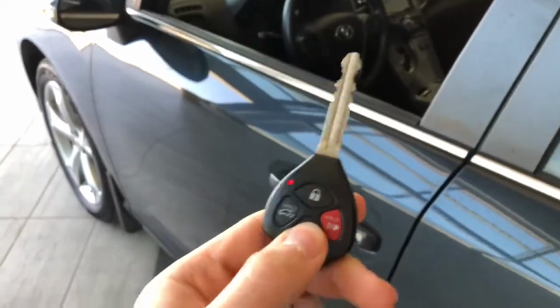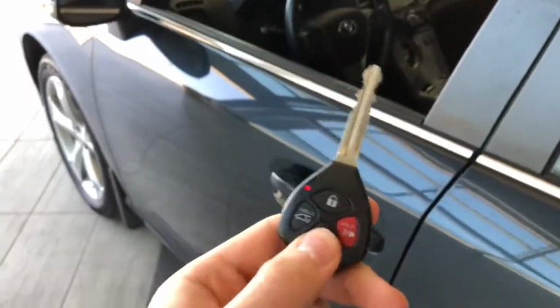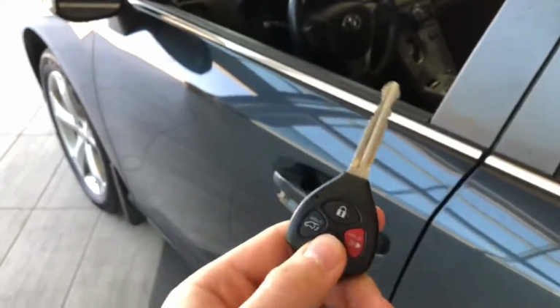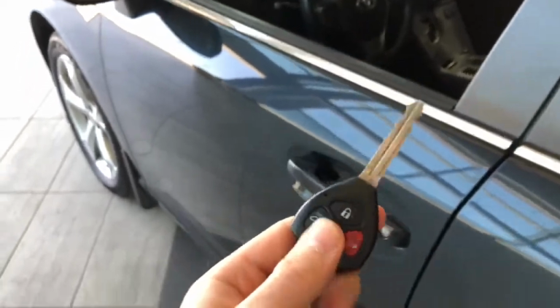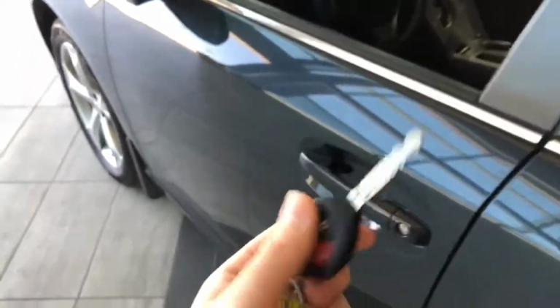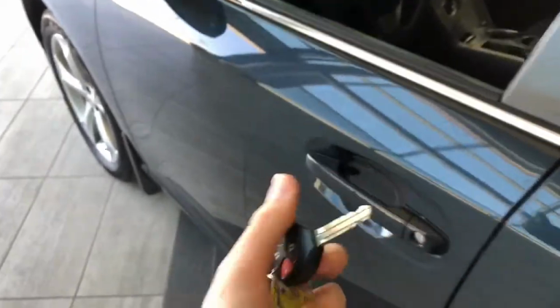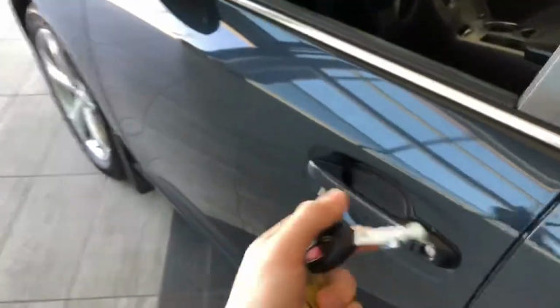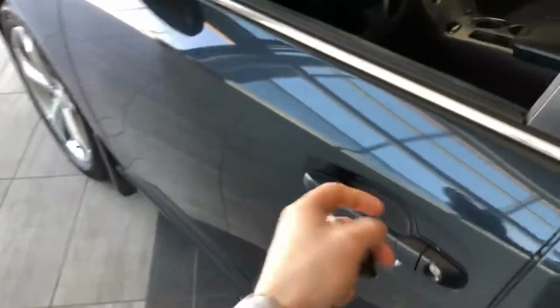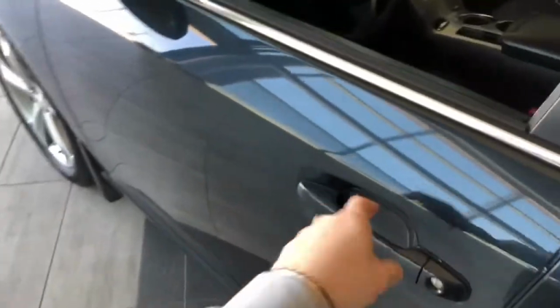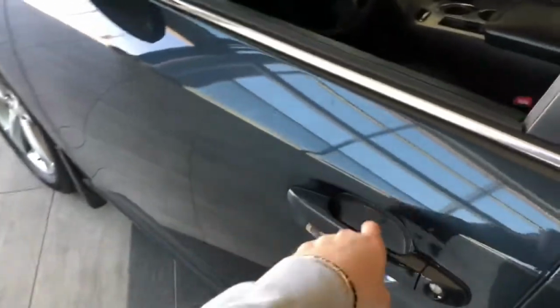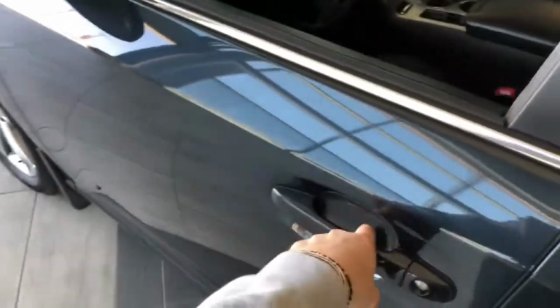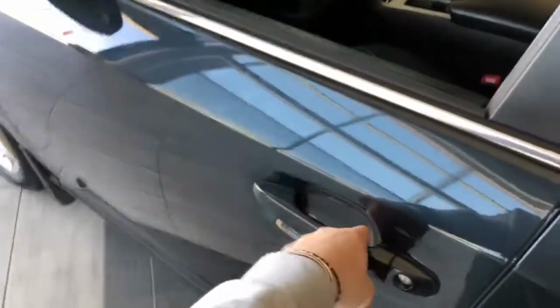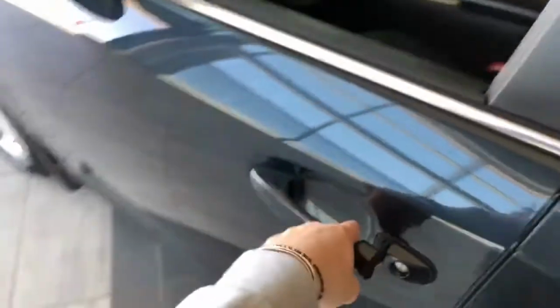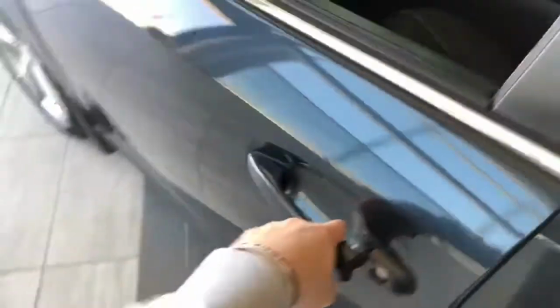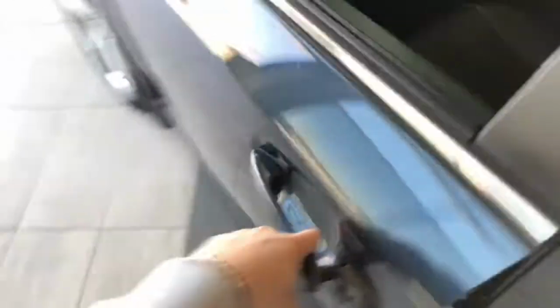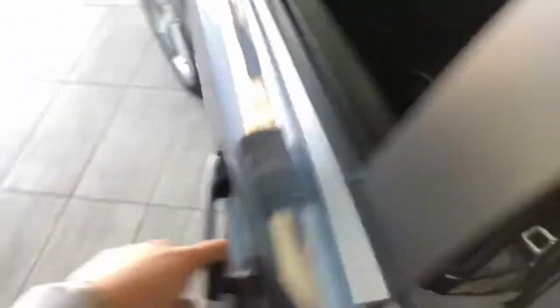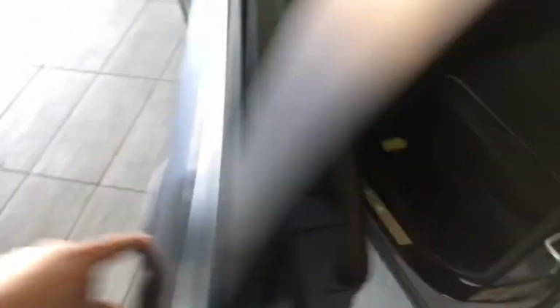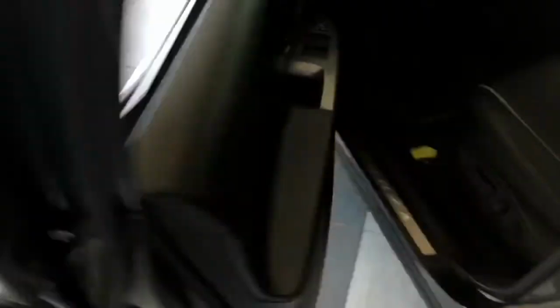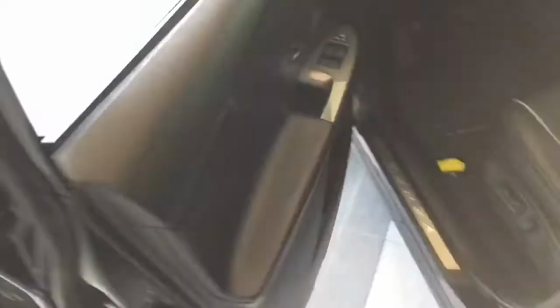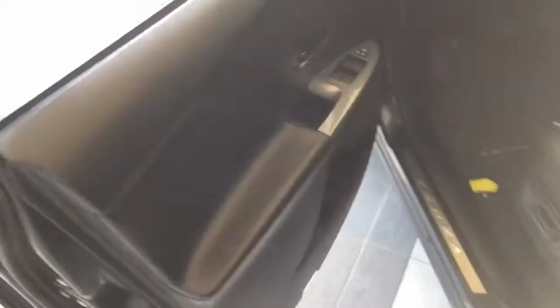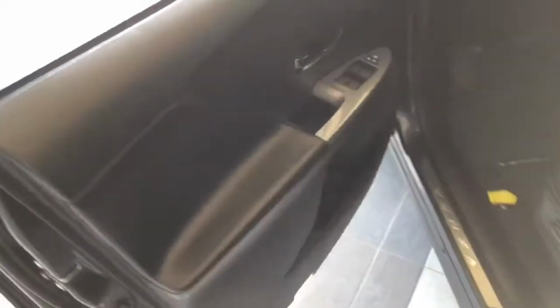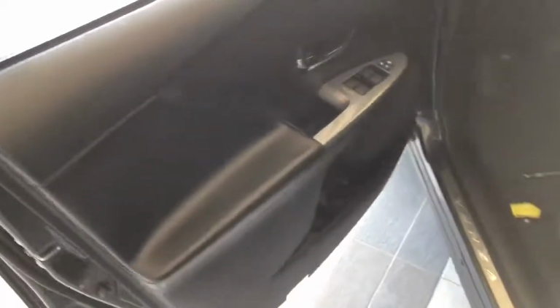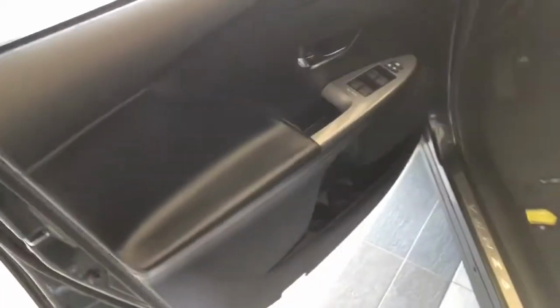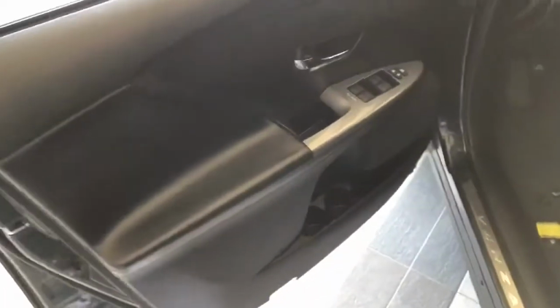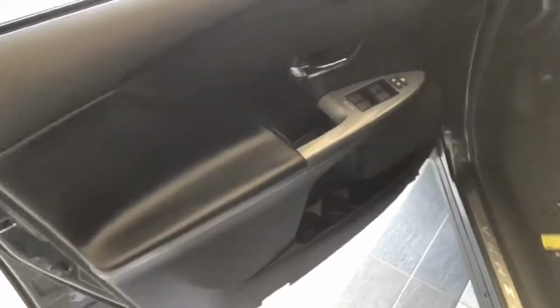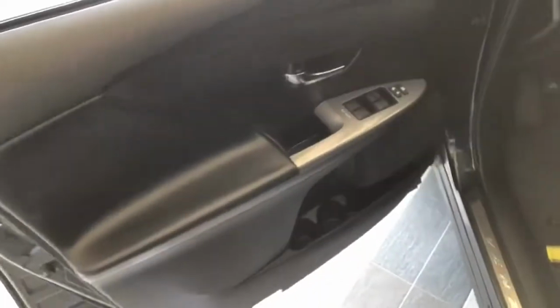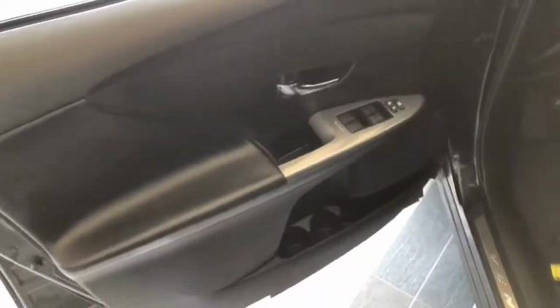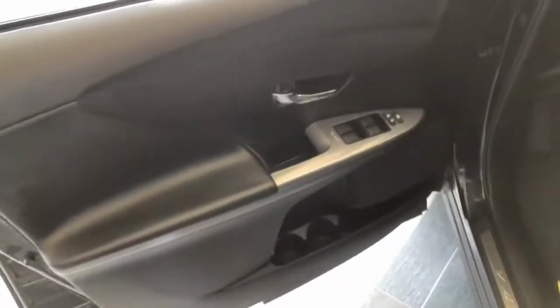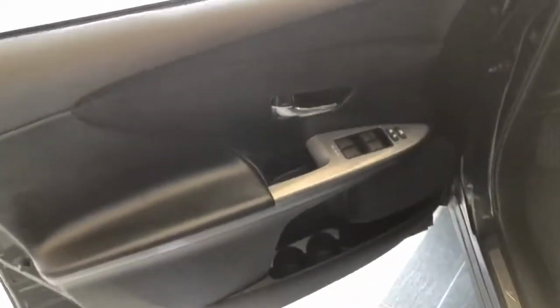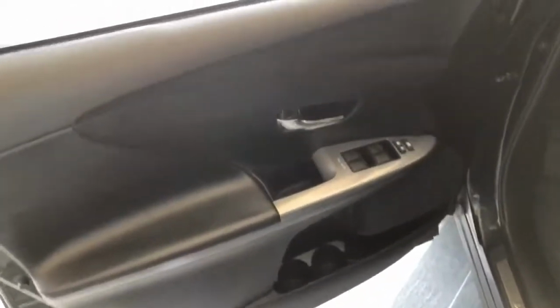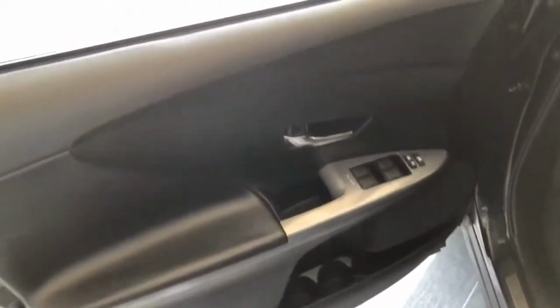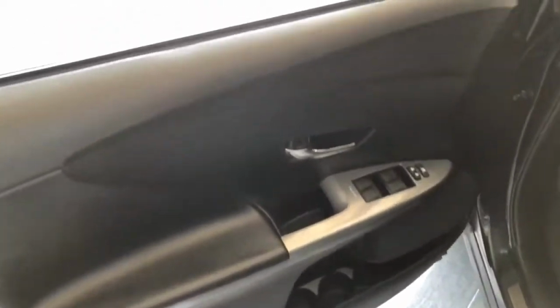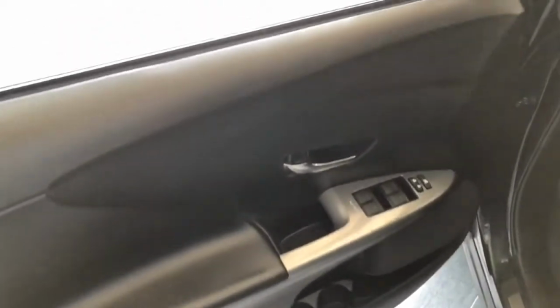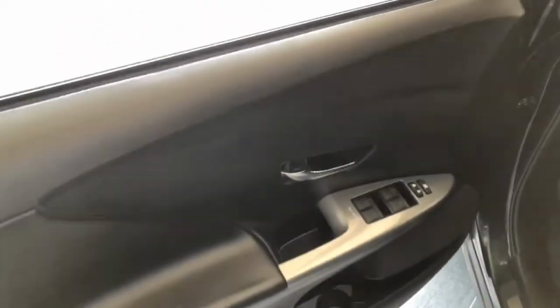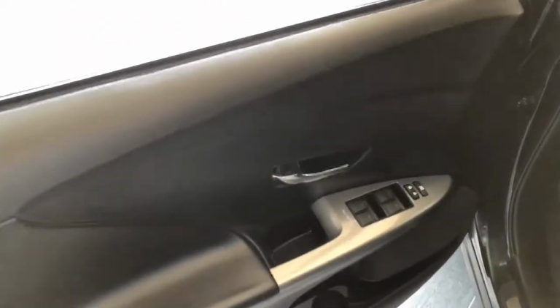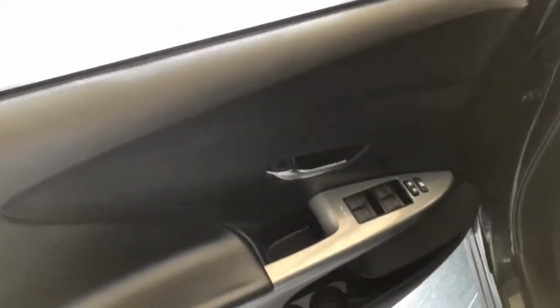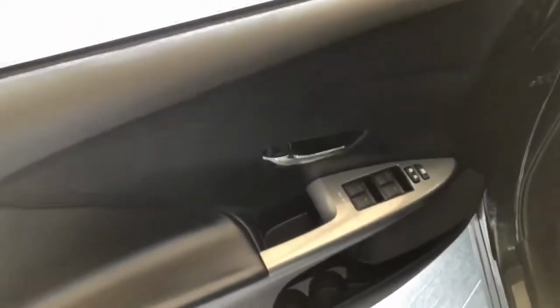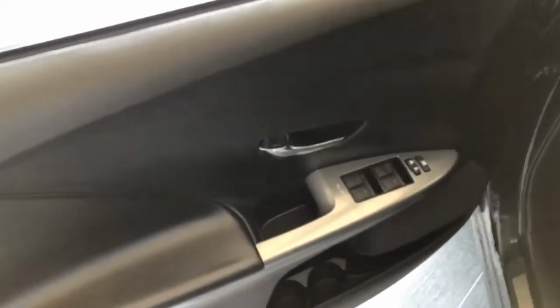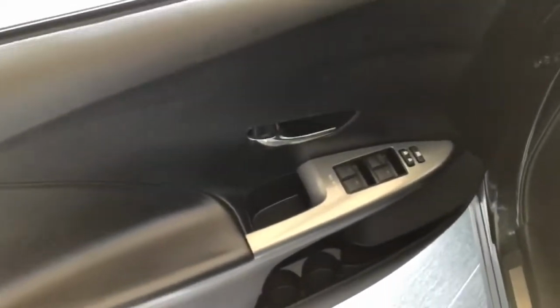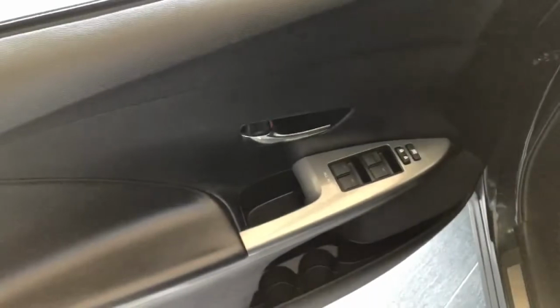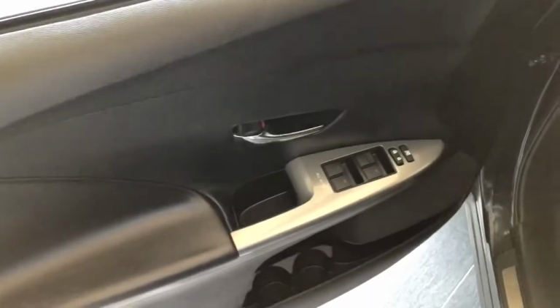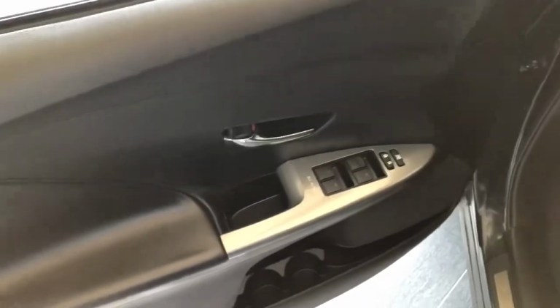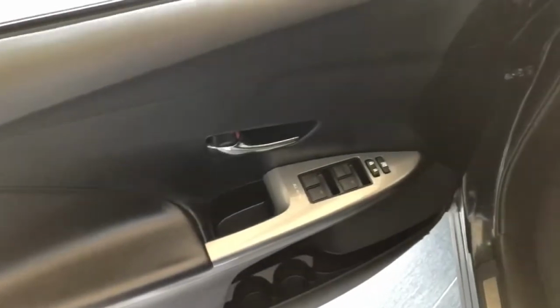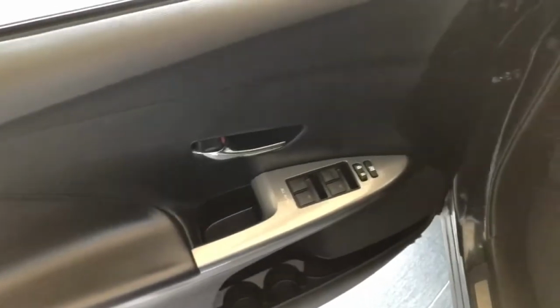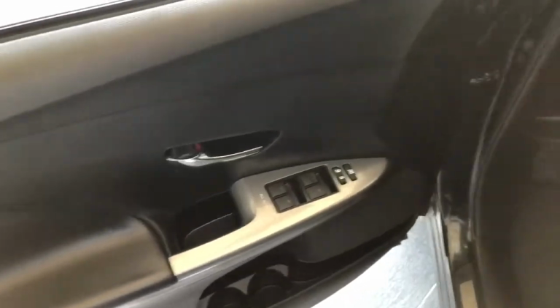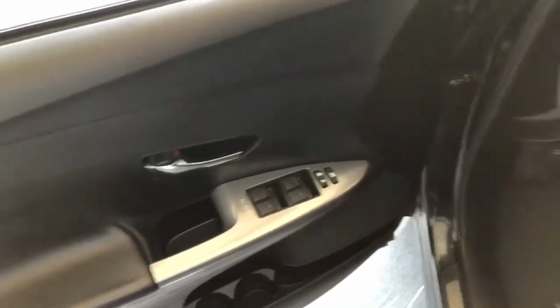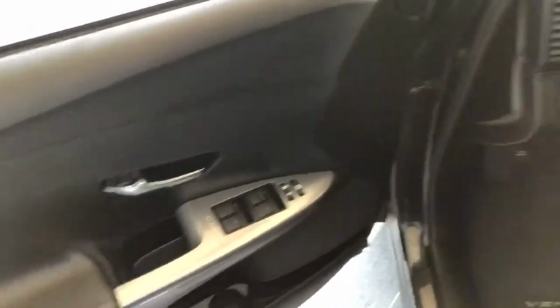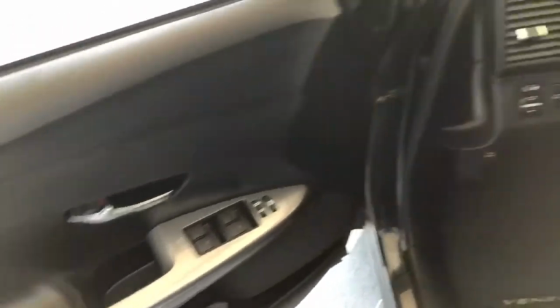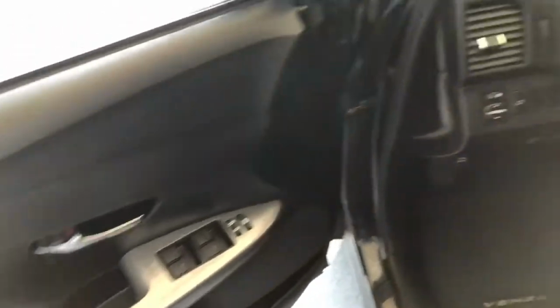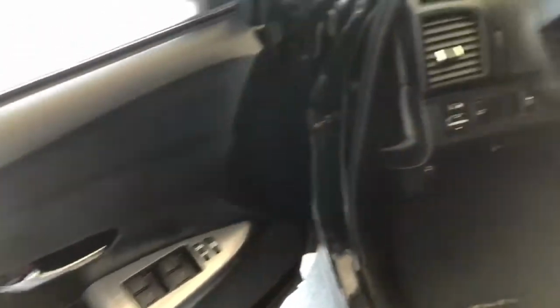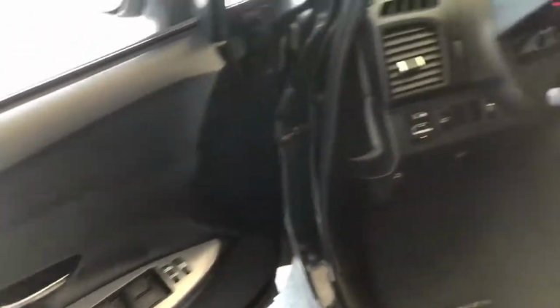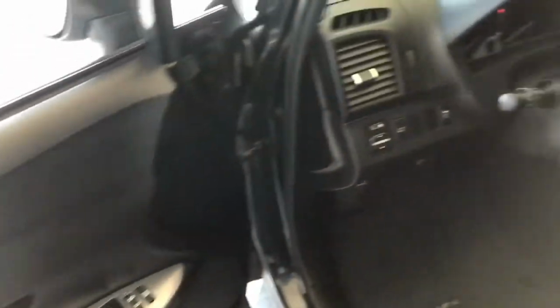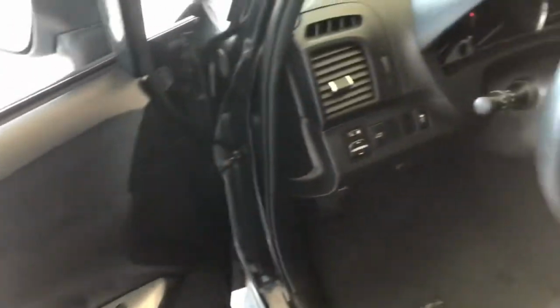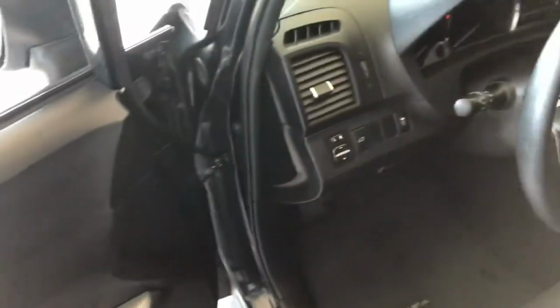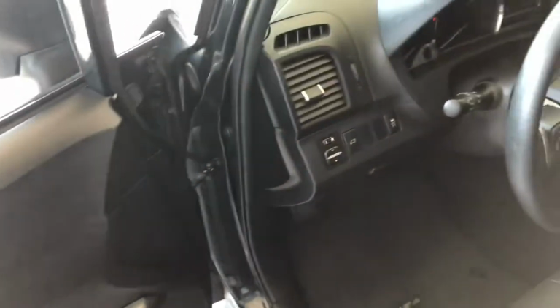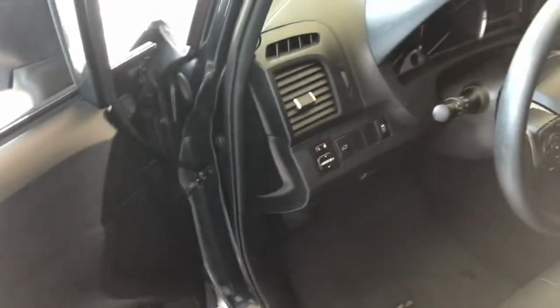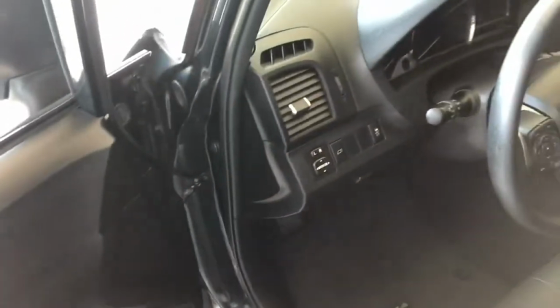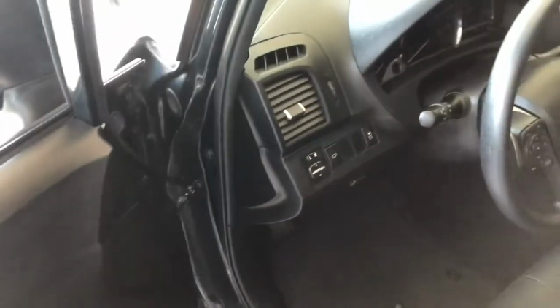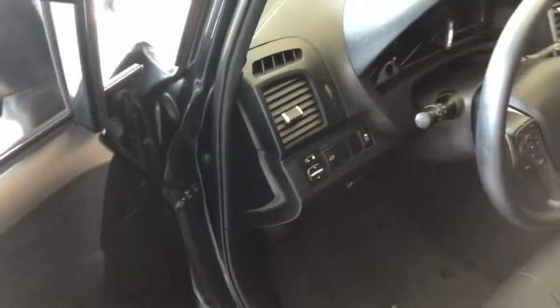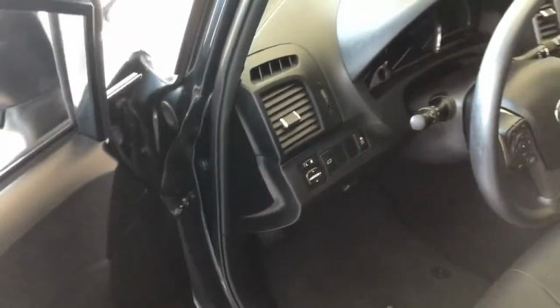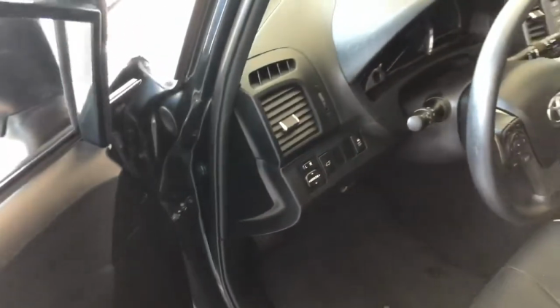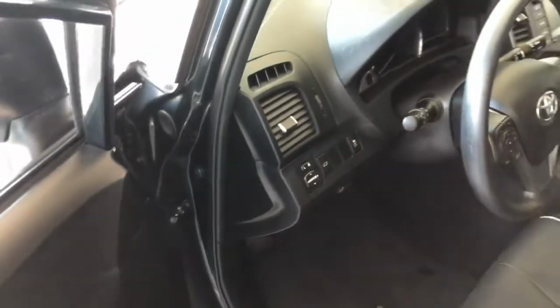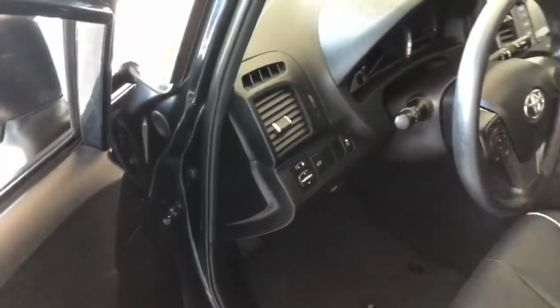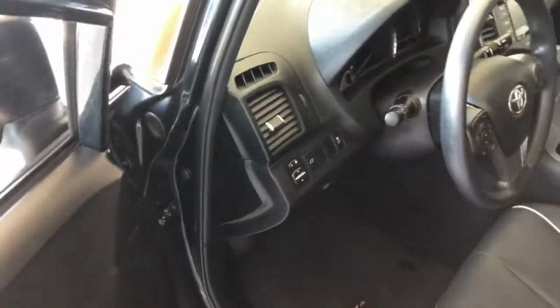We're going to take a look inside the driver's side first. In the door you have your power windows and locks. You also have your power for both side mirrors right next to the door.